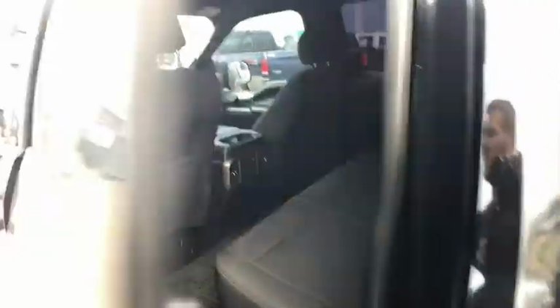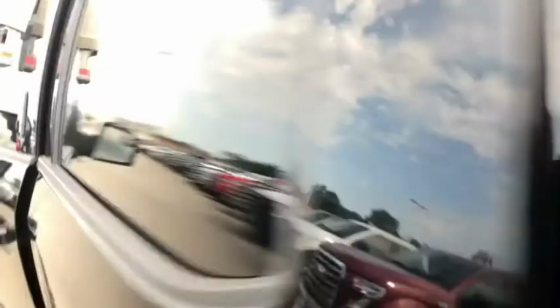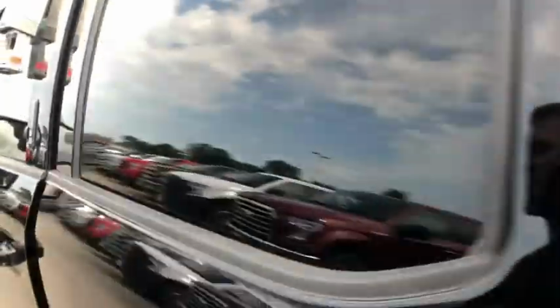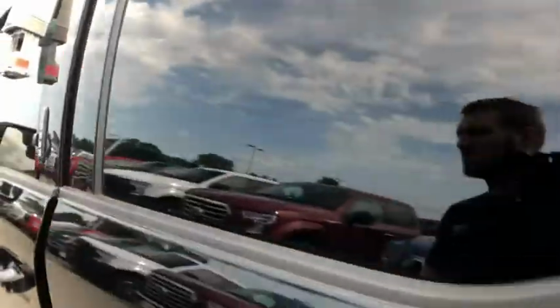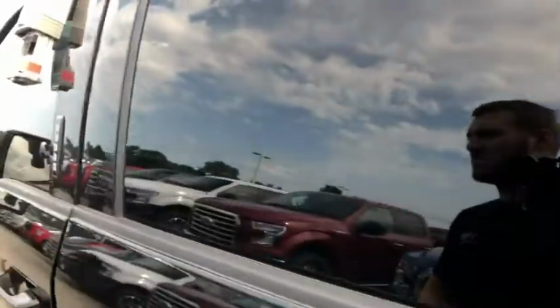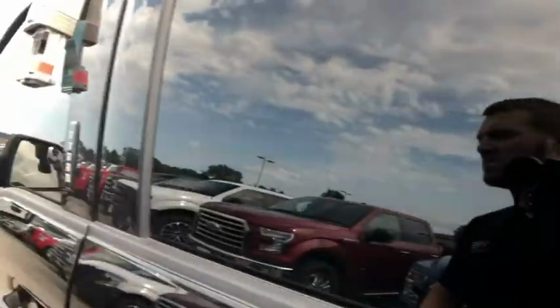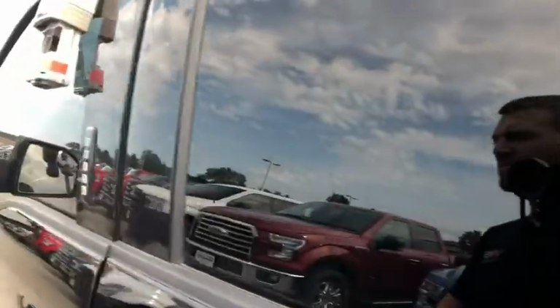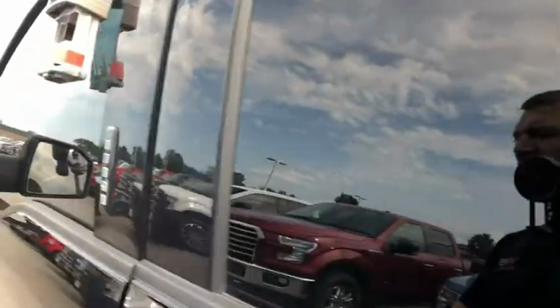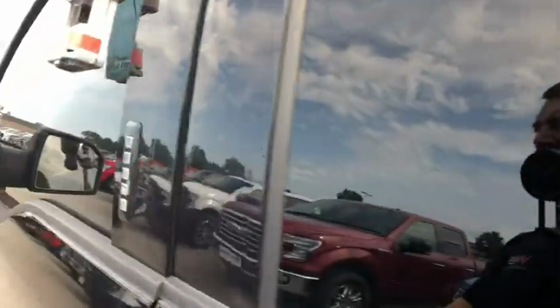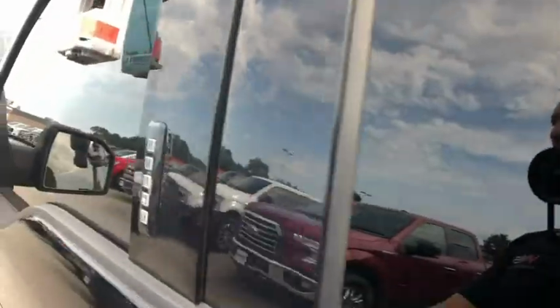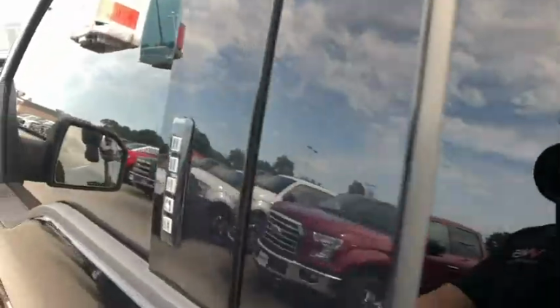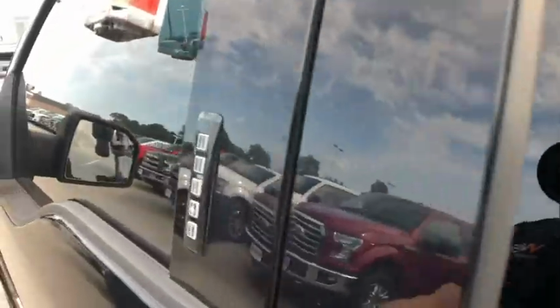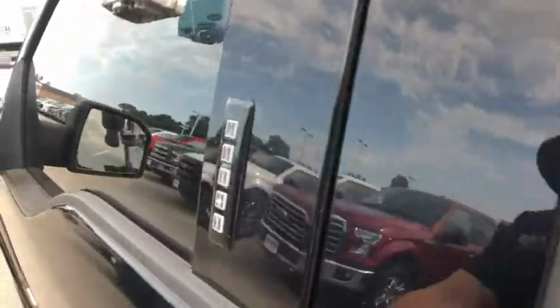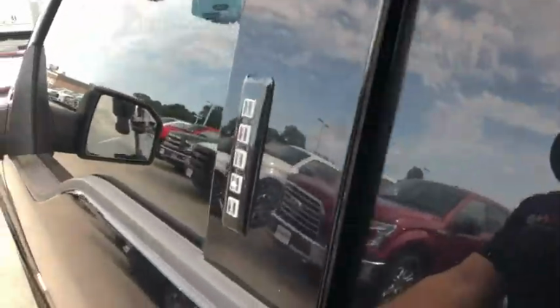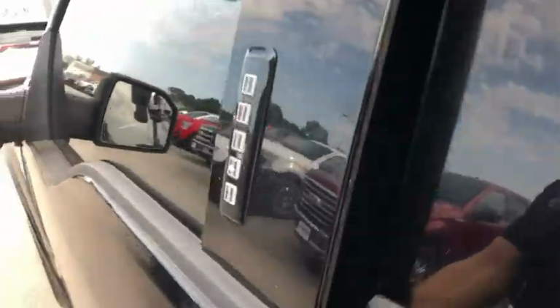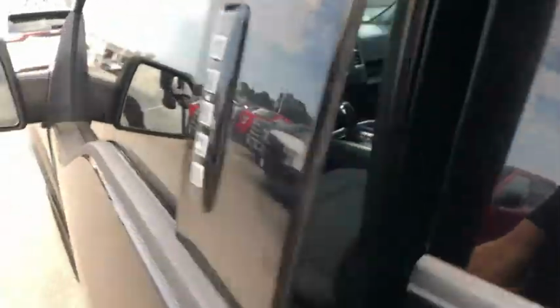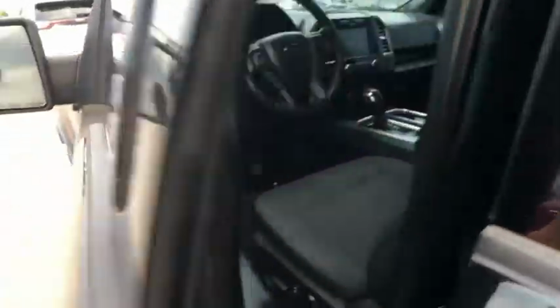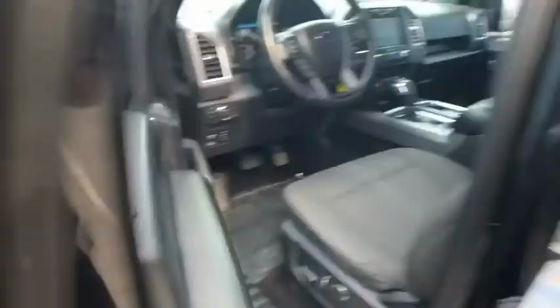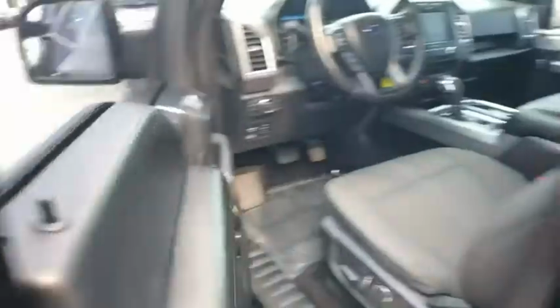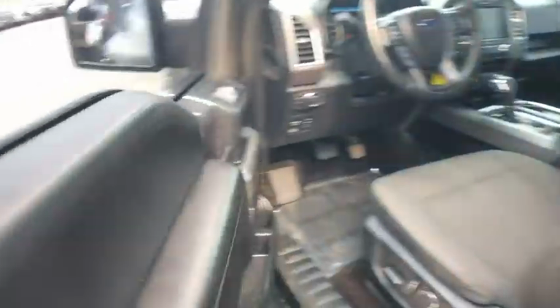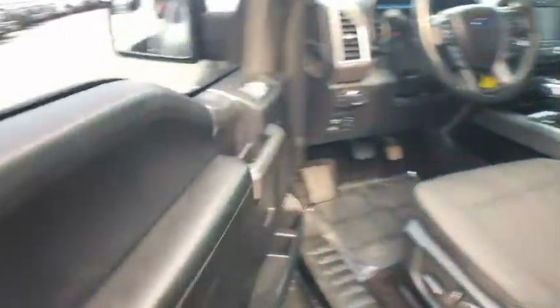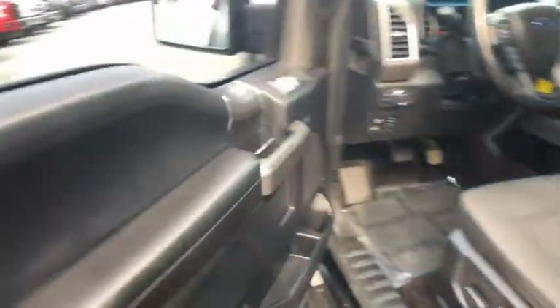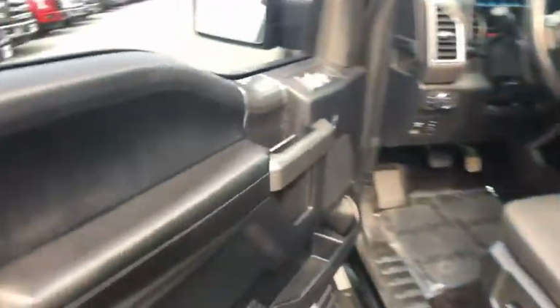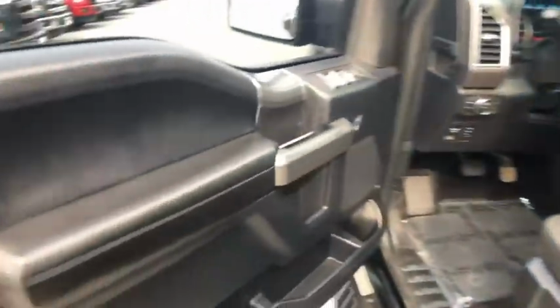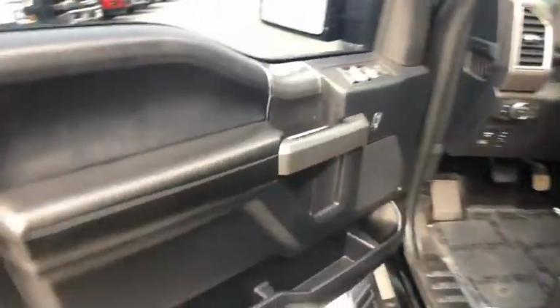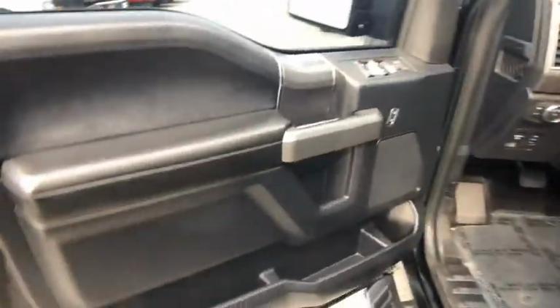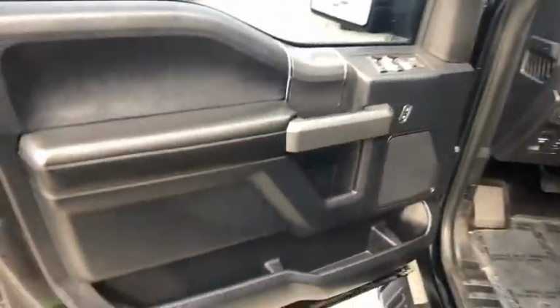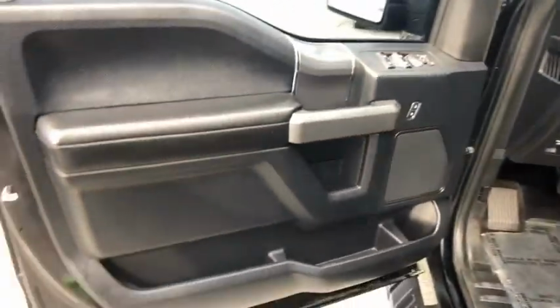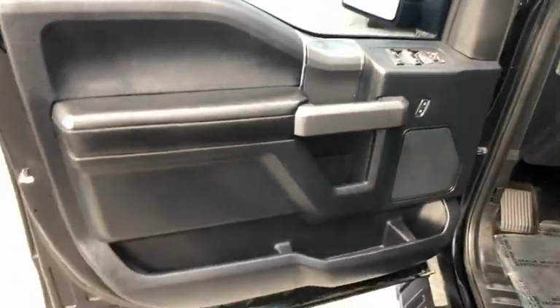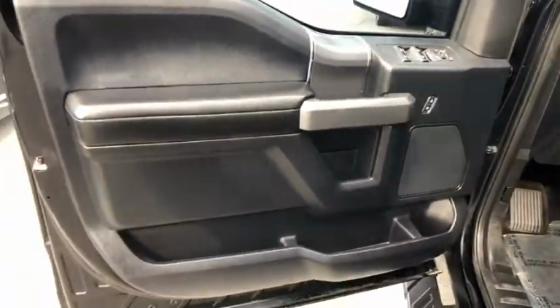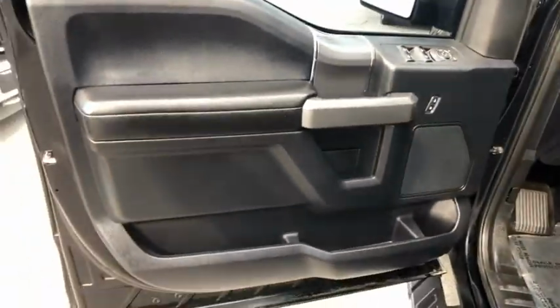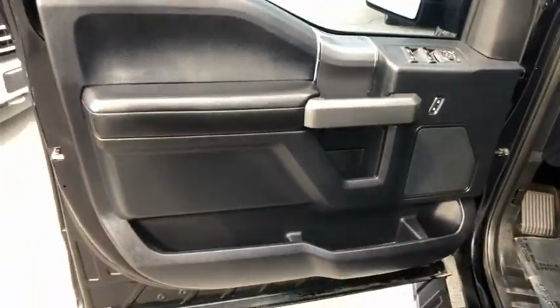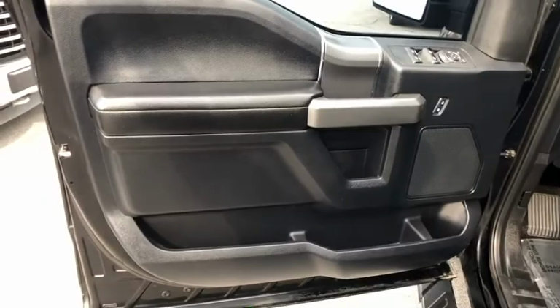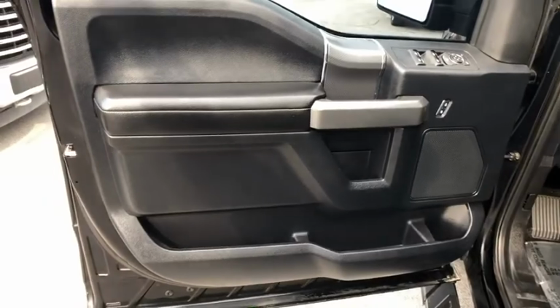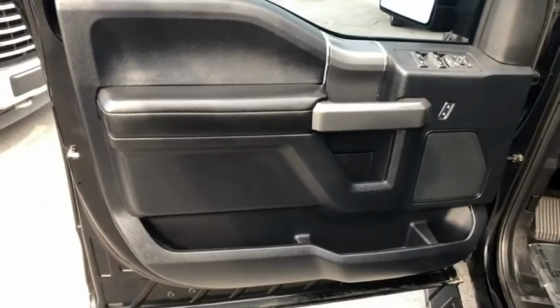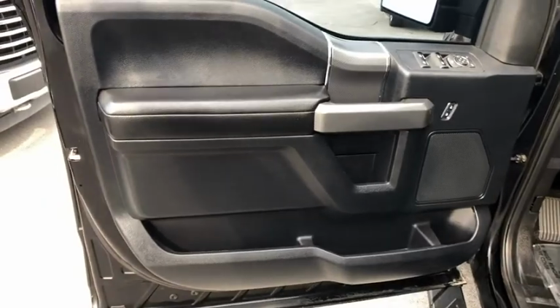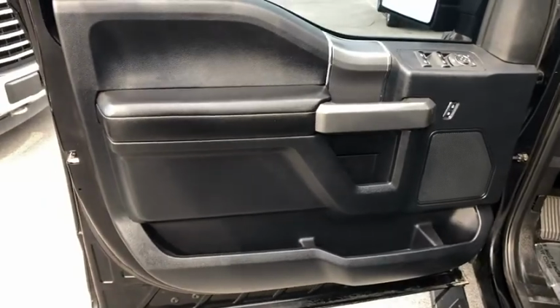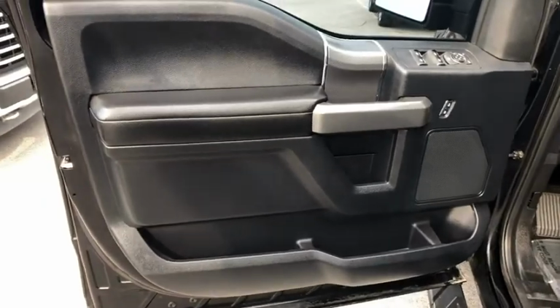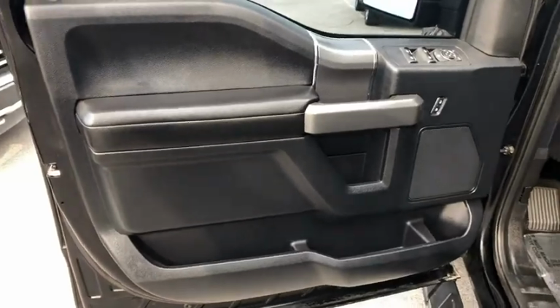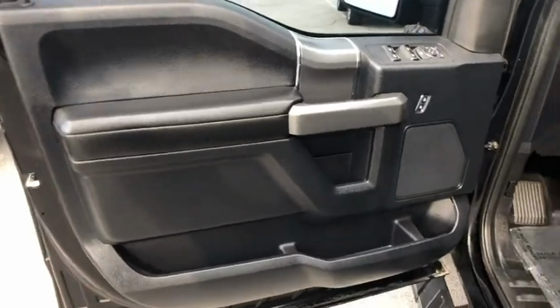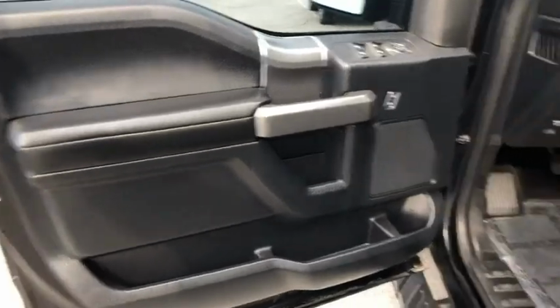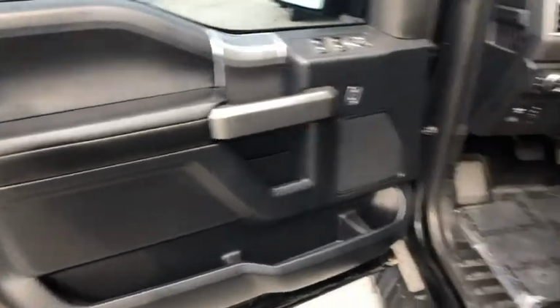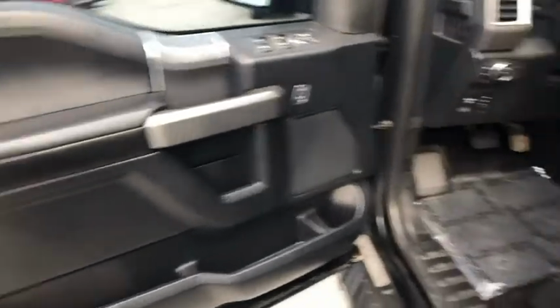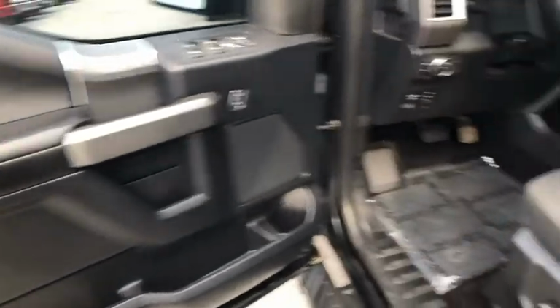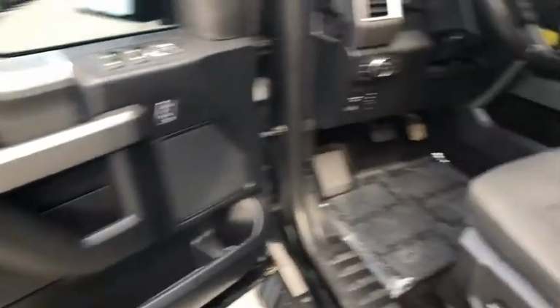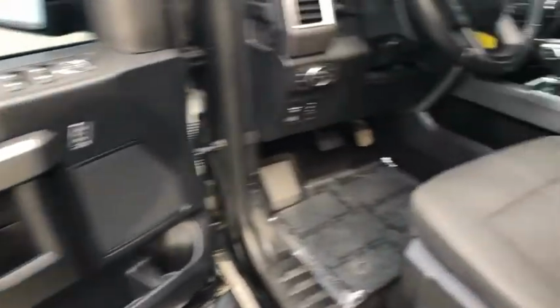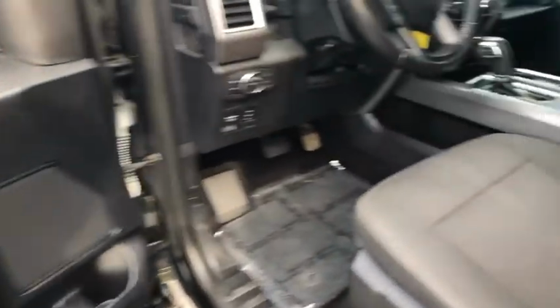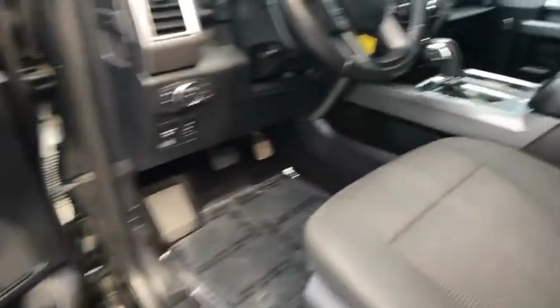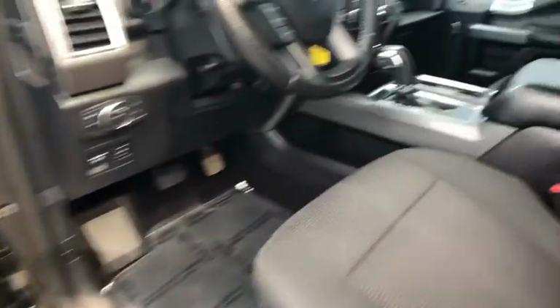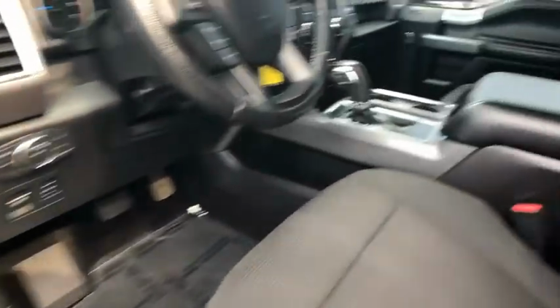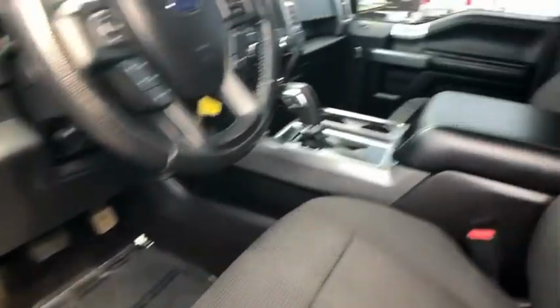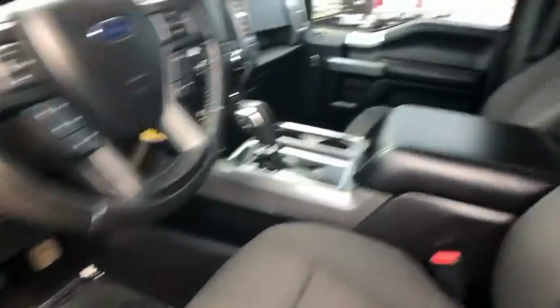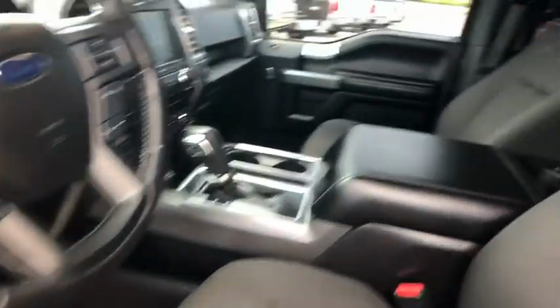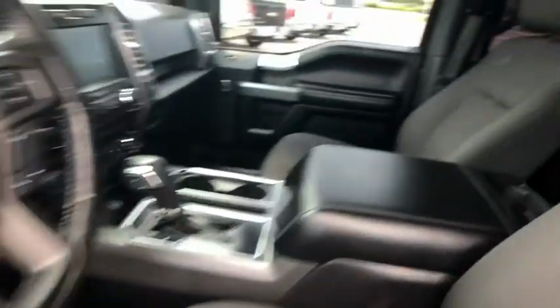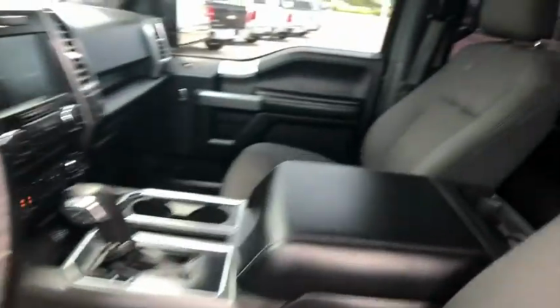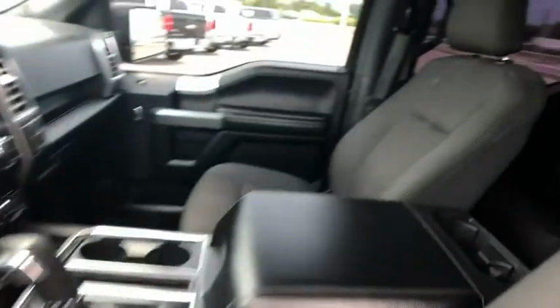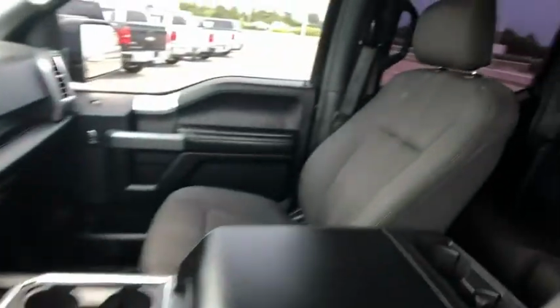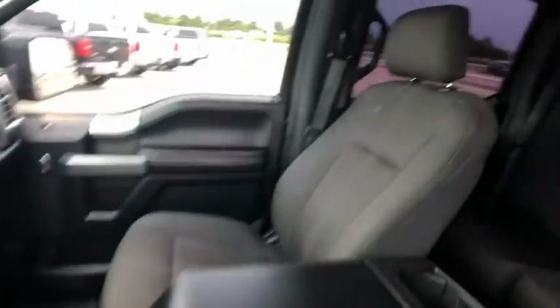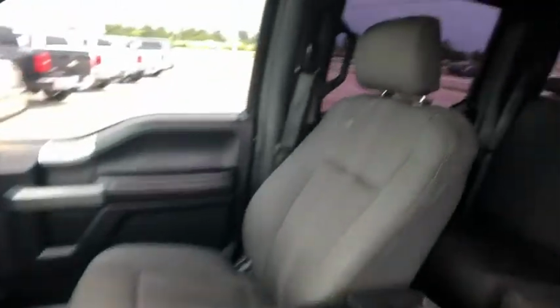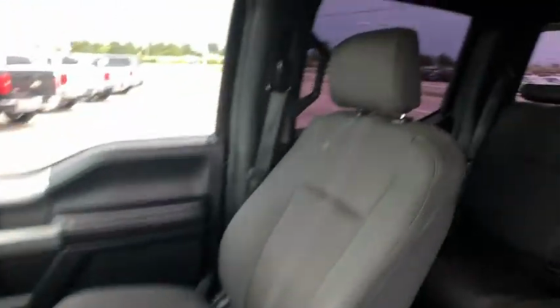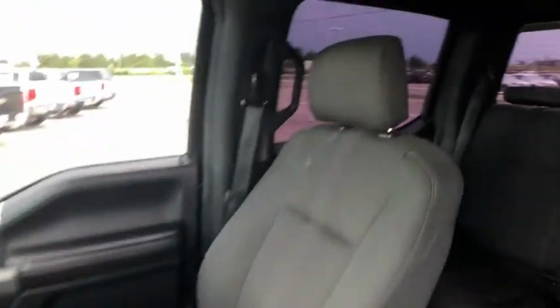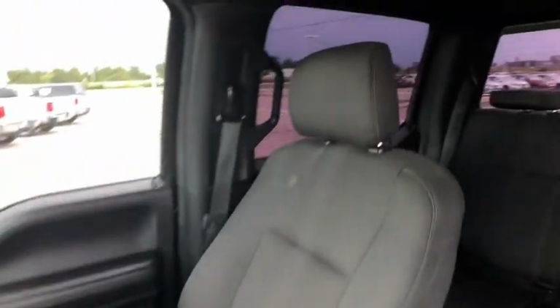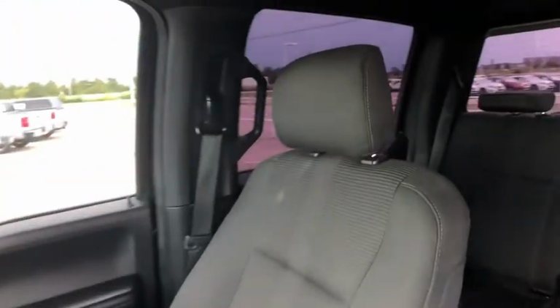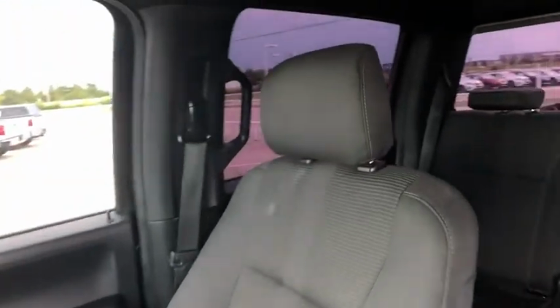Power door locks, CD player, fog lamps, MP3 player, child safety locks, and power windows.